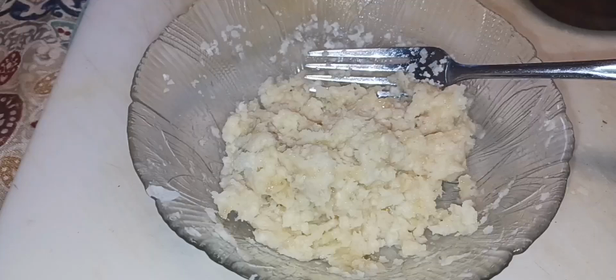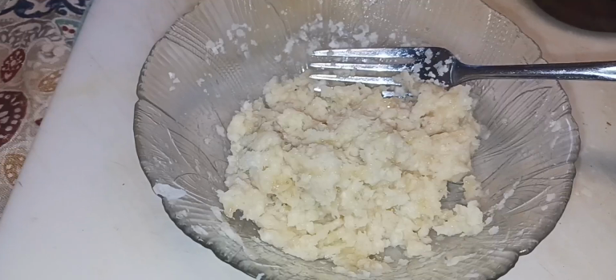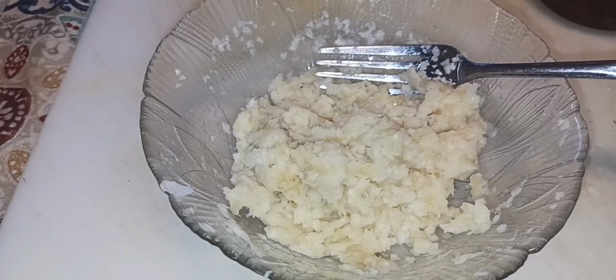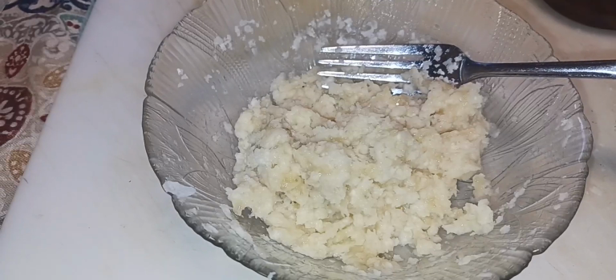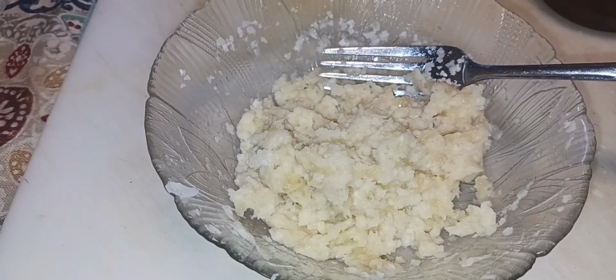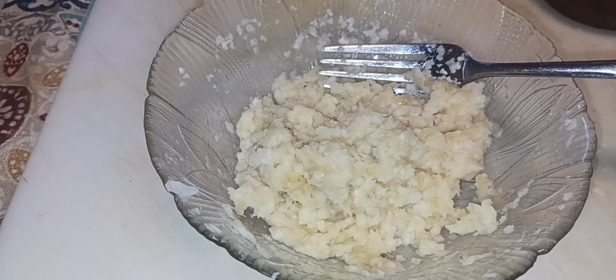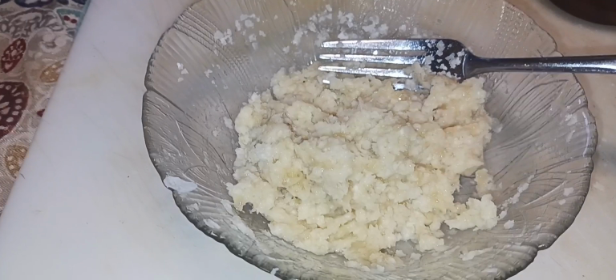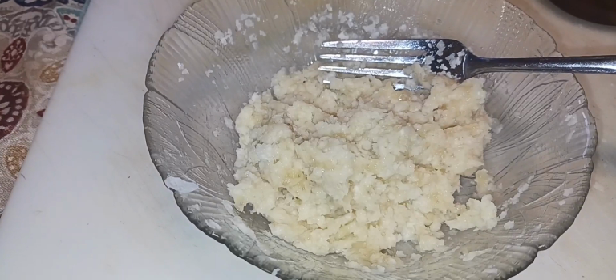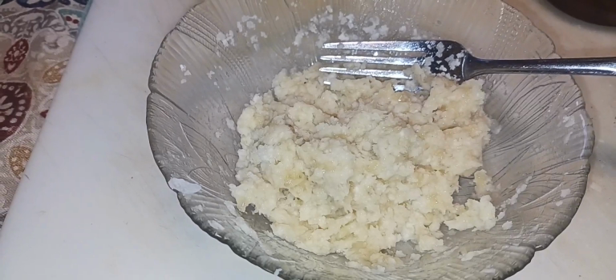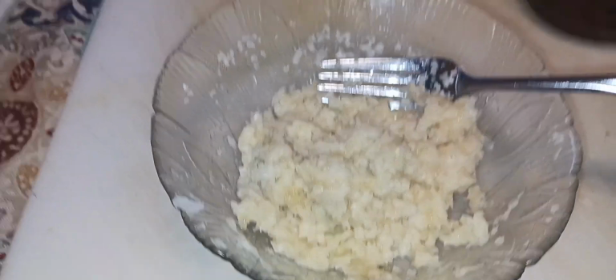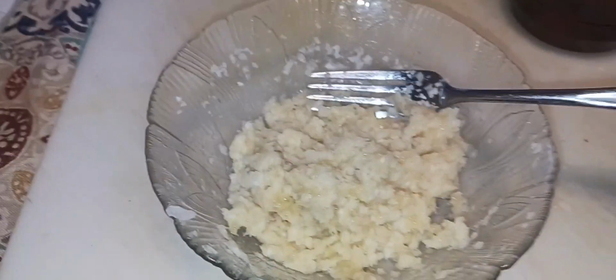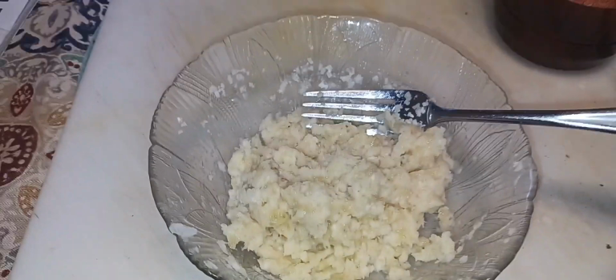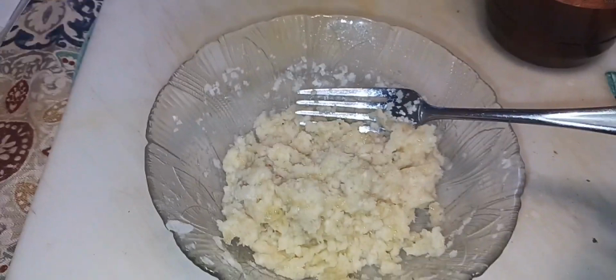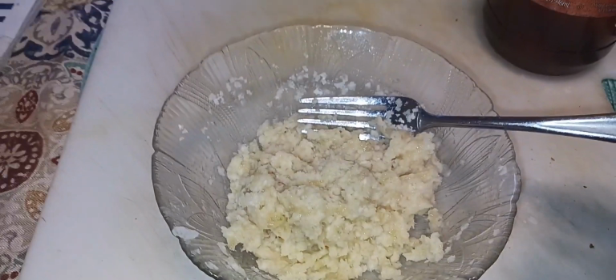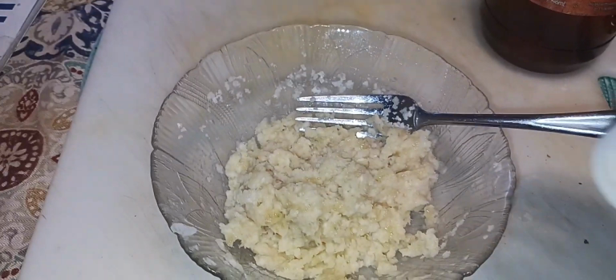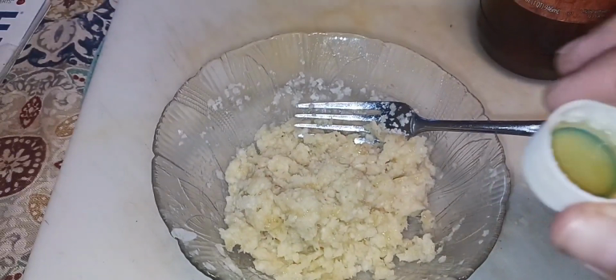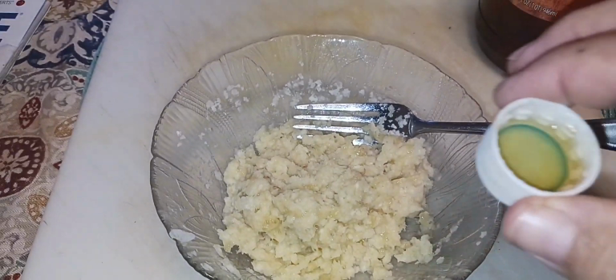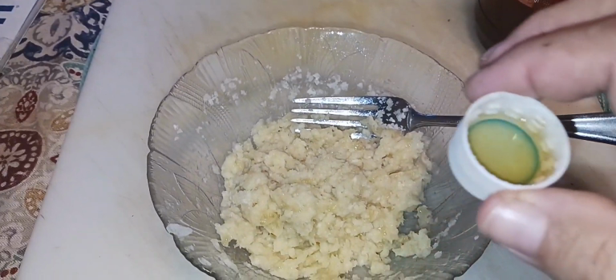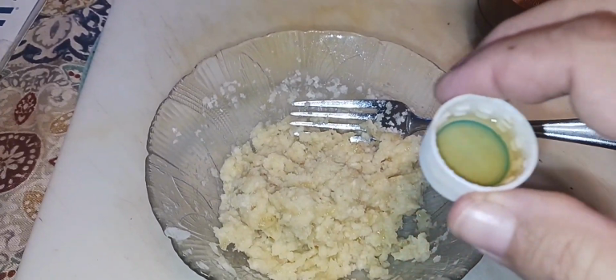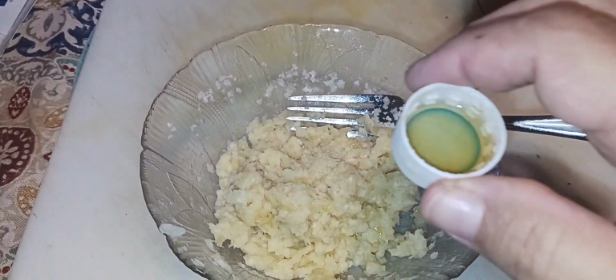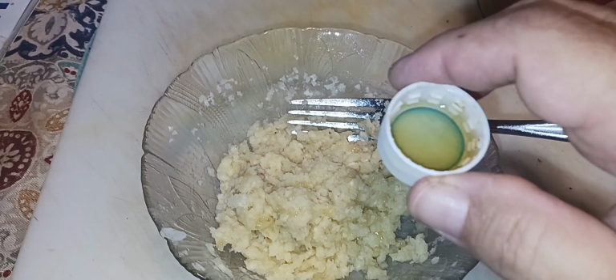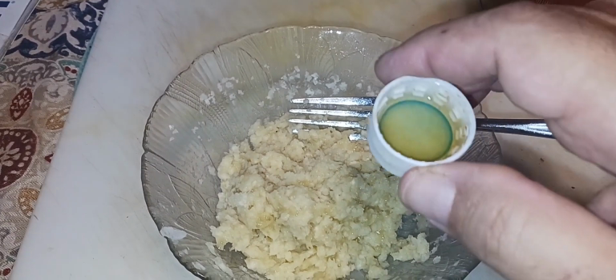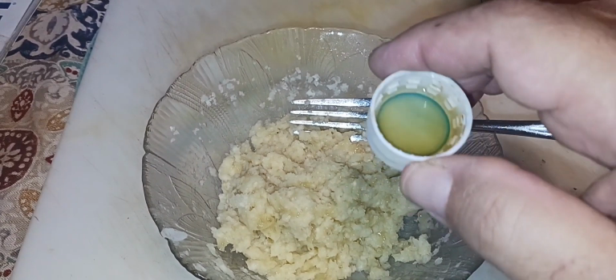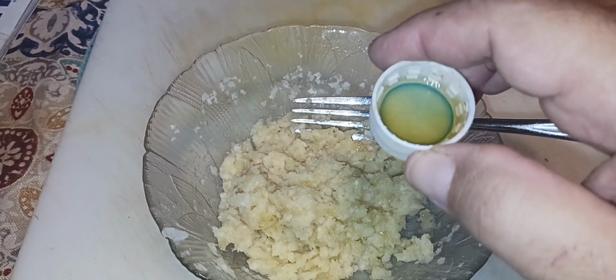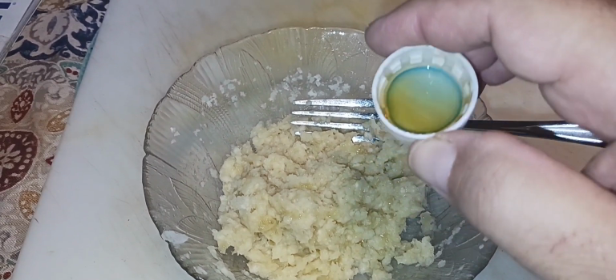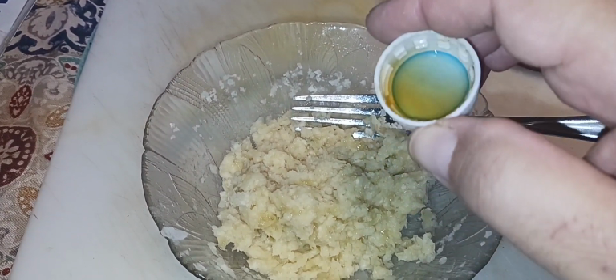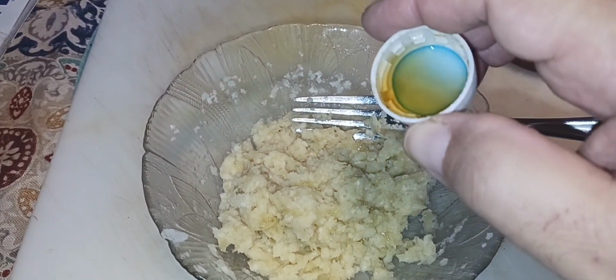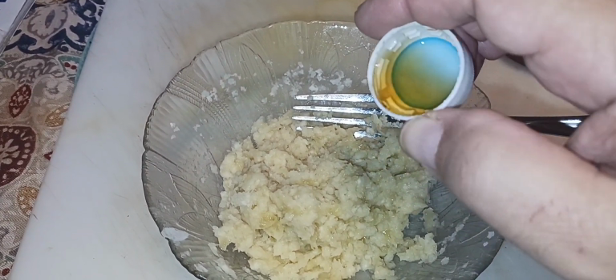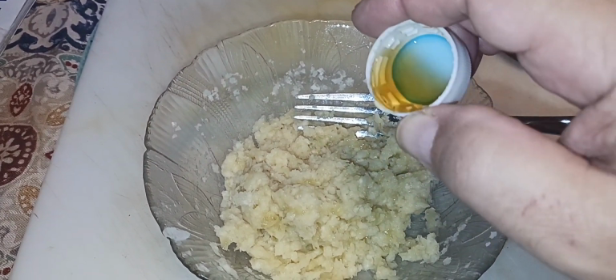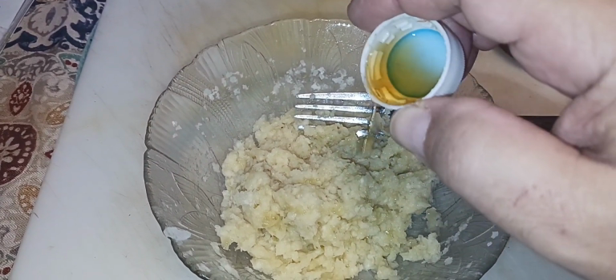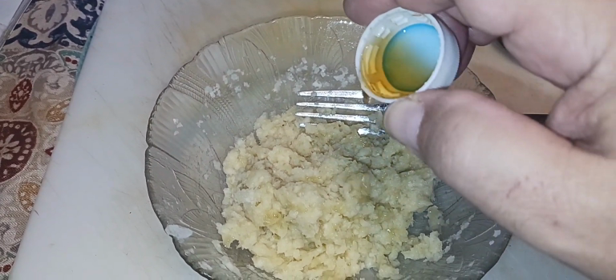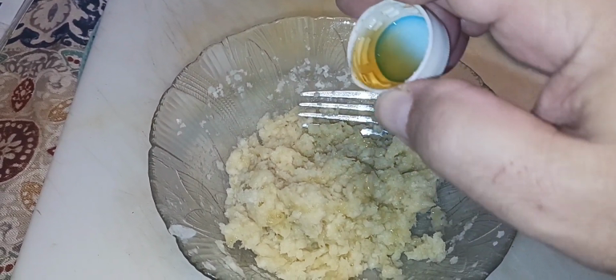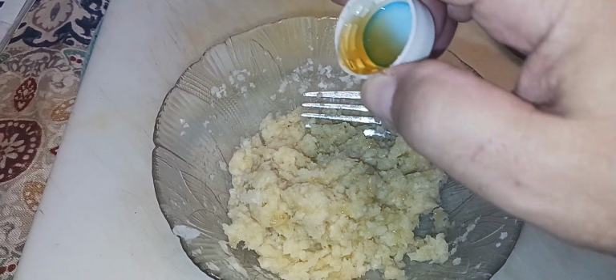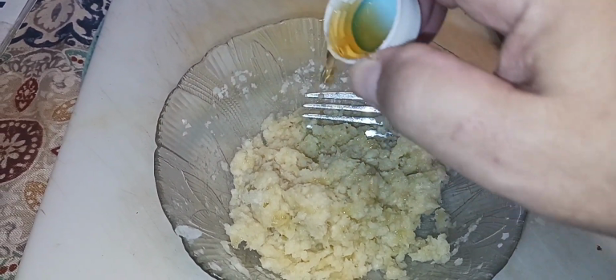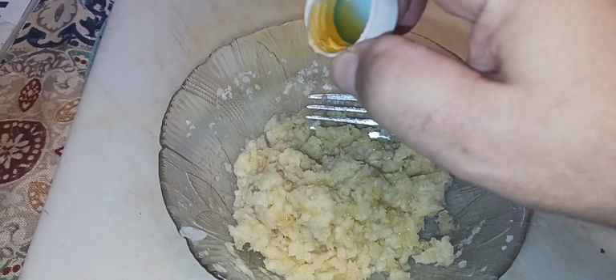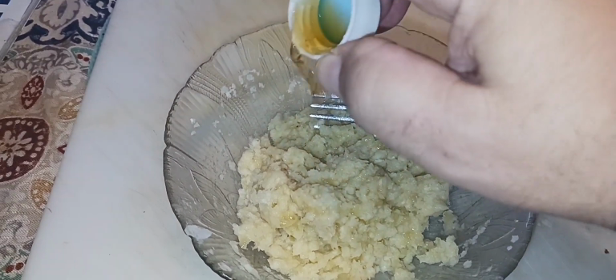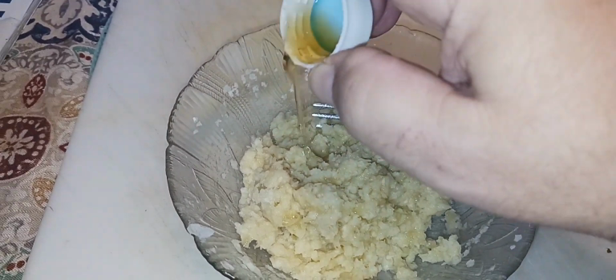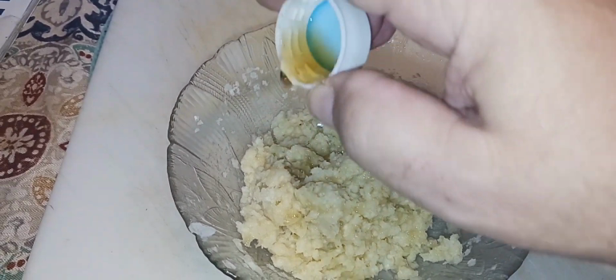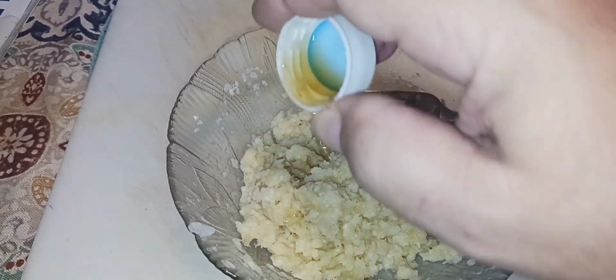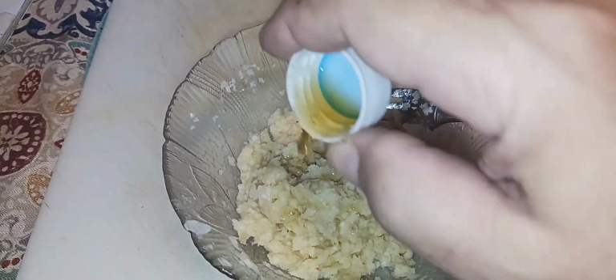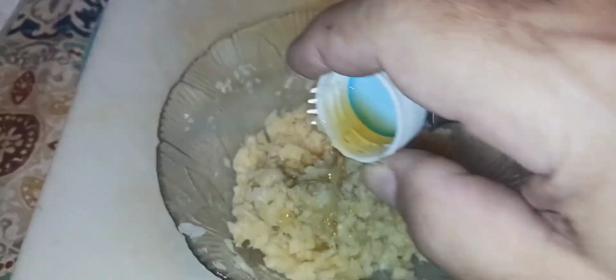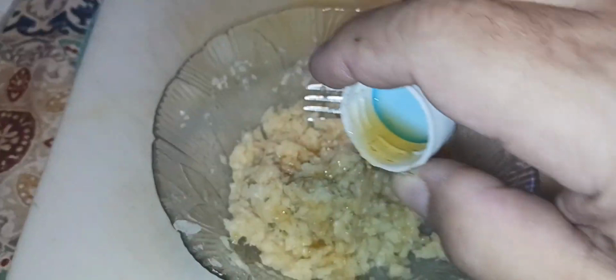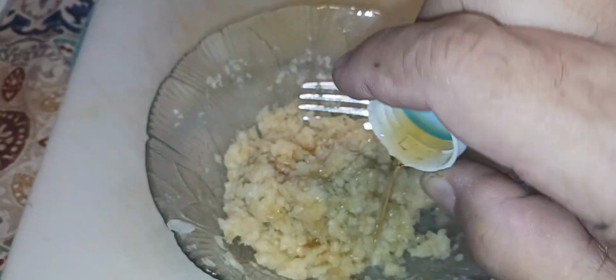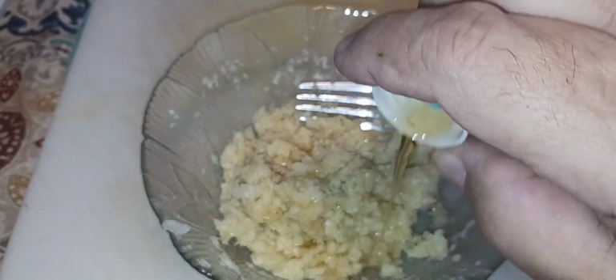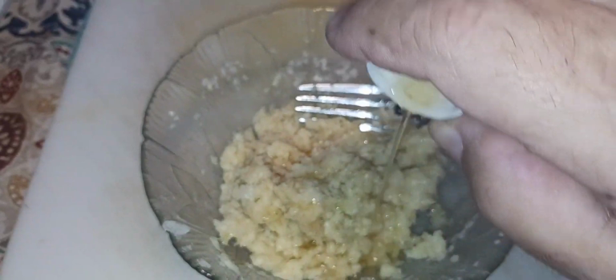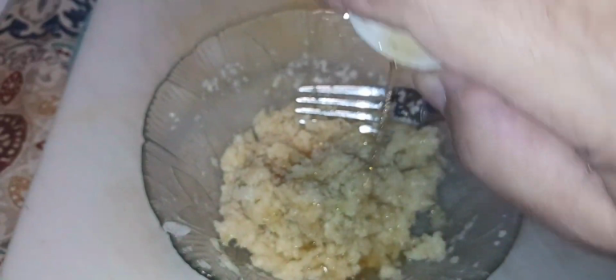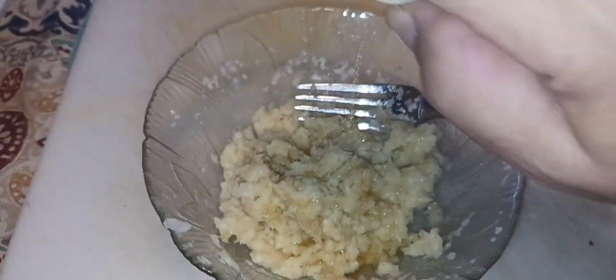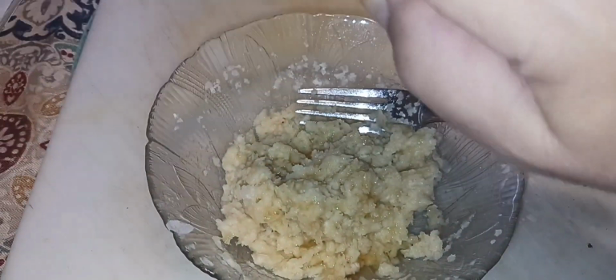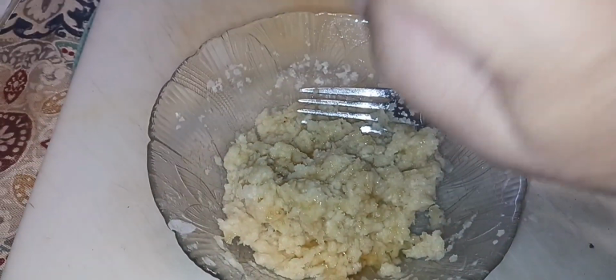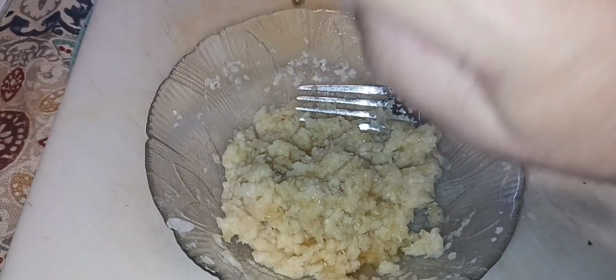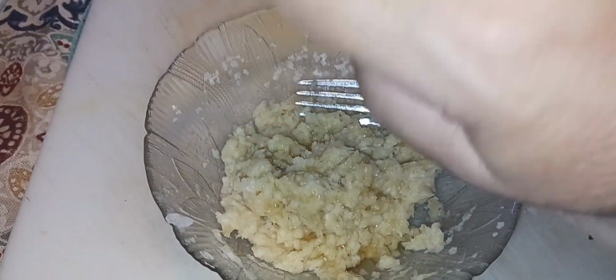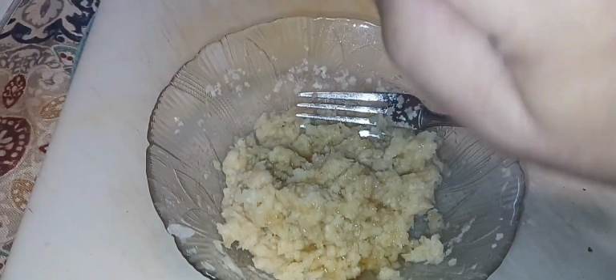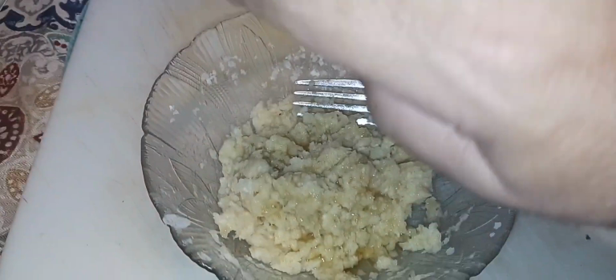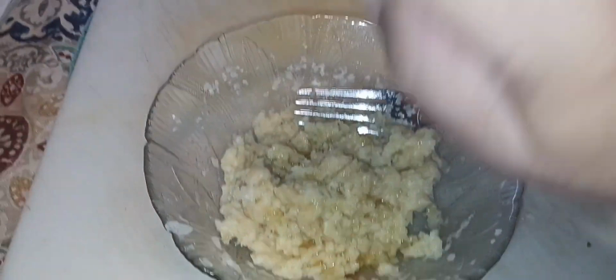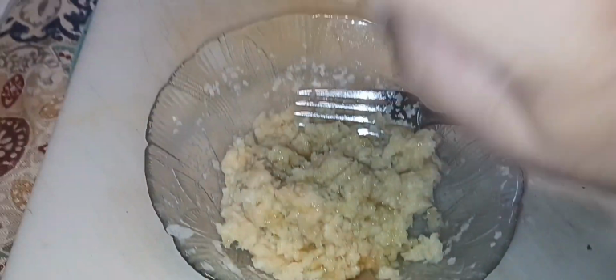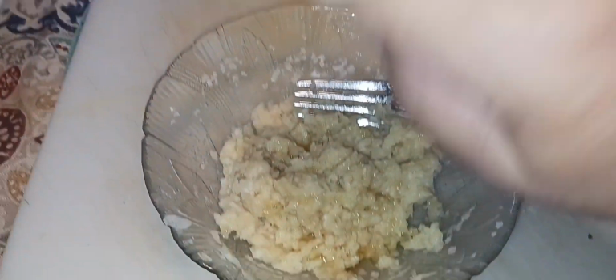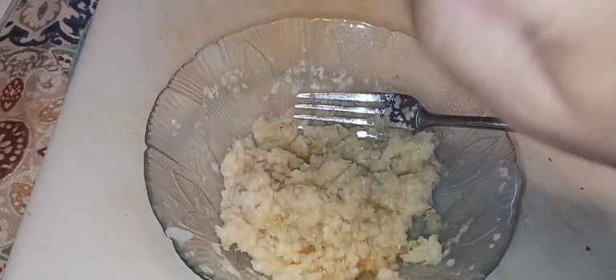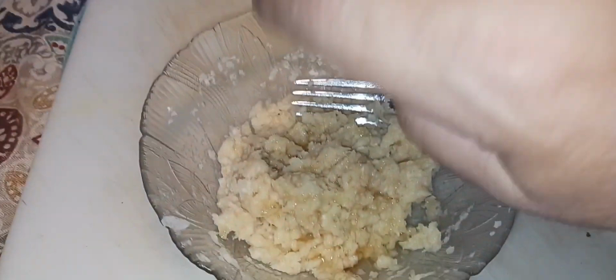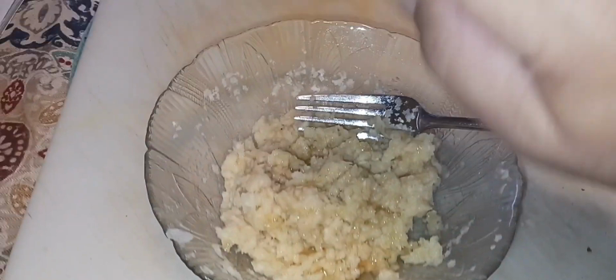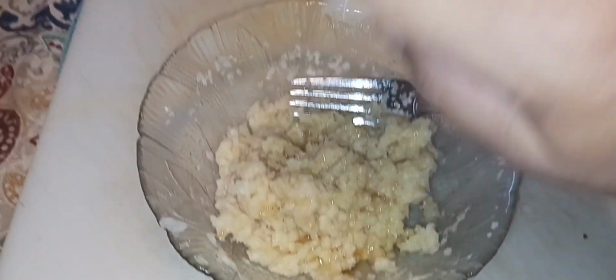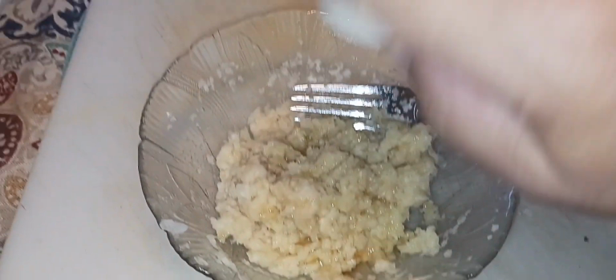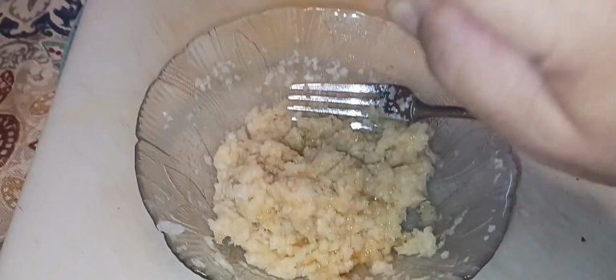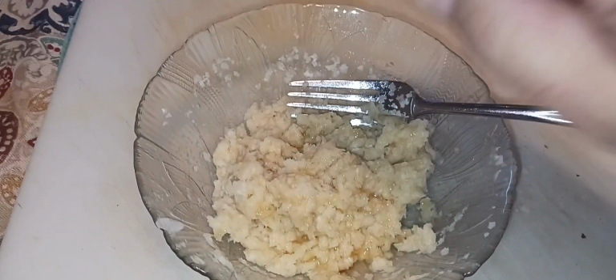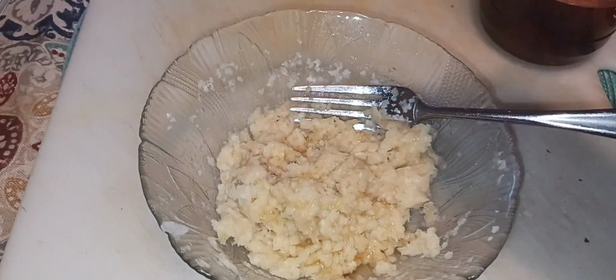You will then add a half a cap of the apple cider vinegar and then mix well.